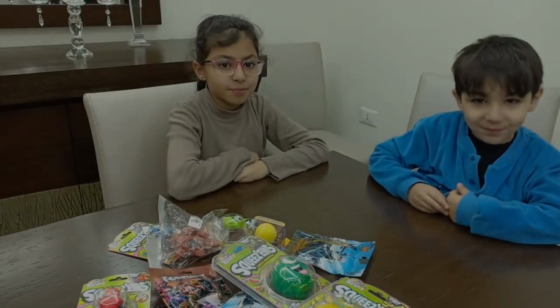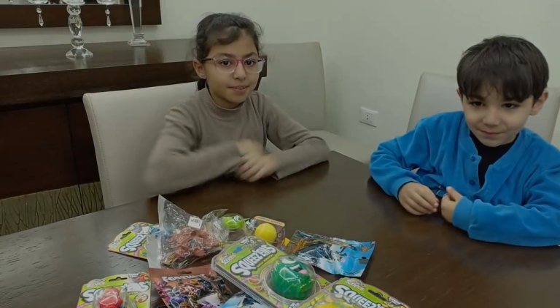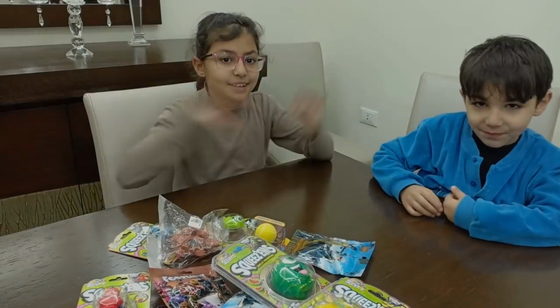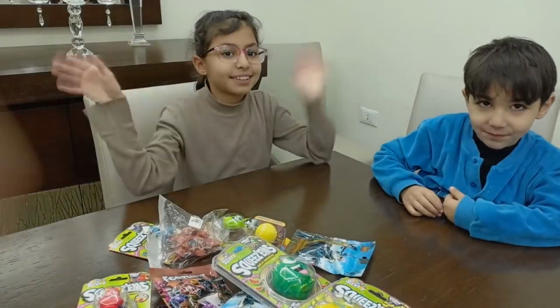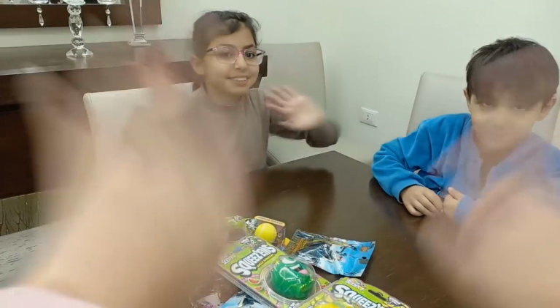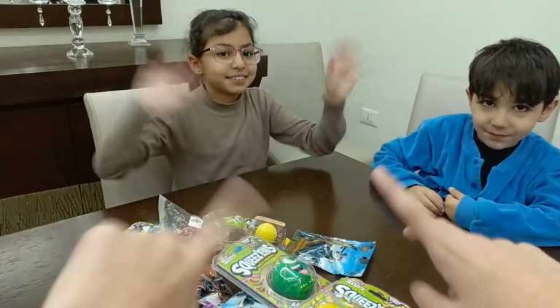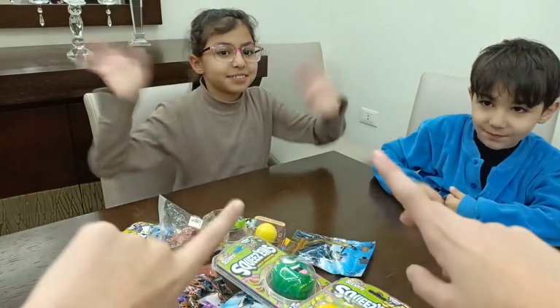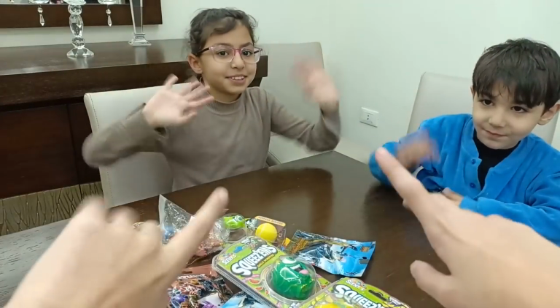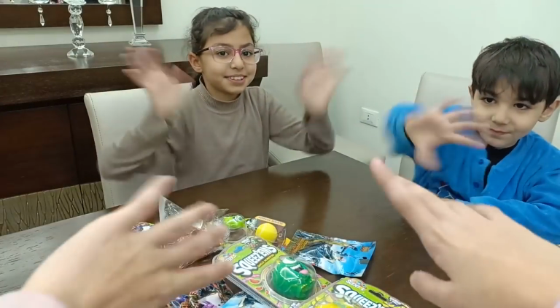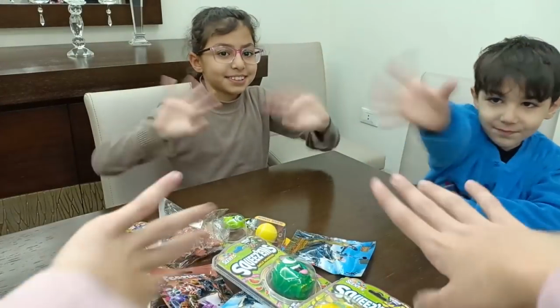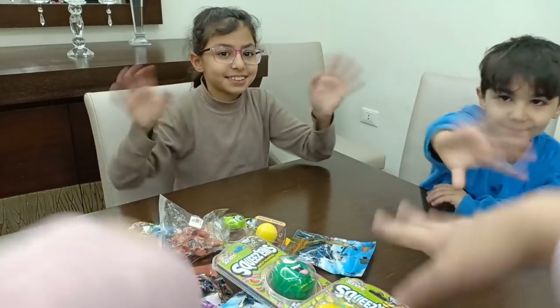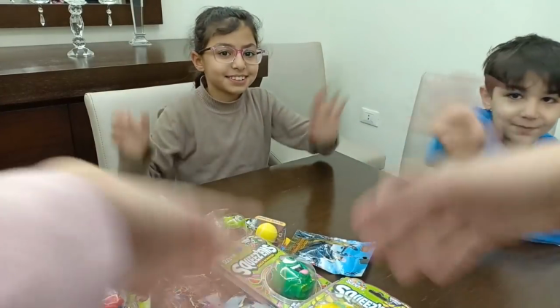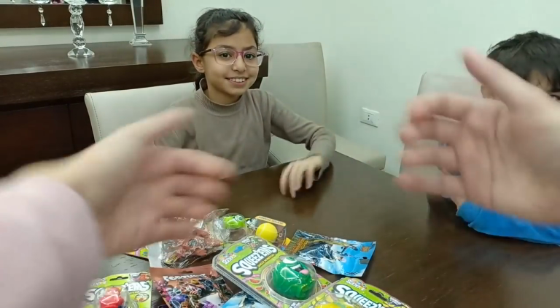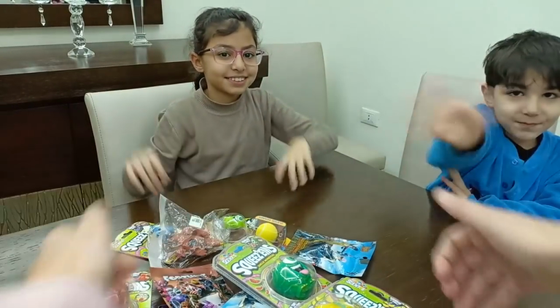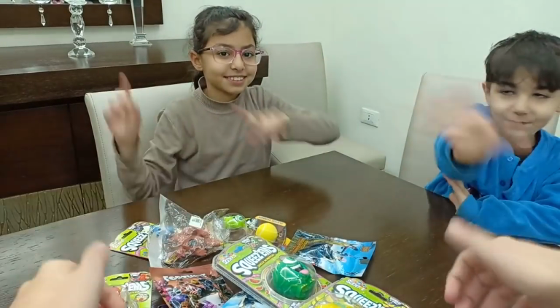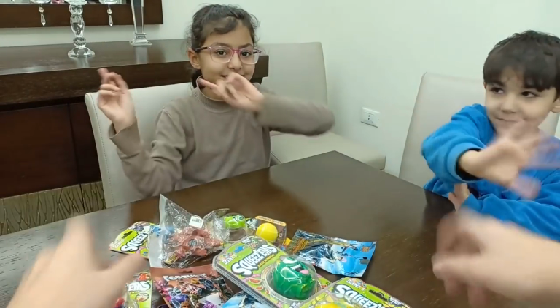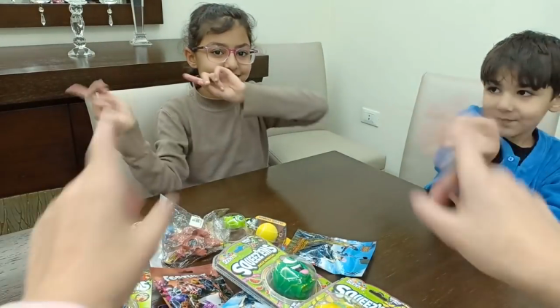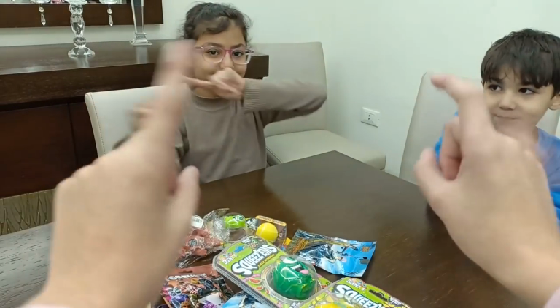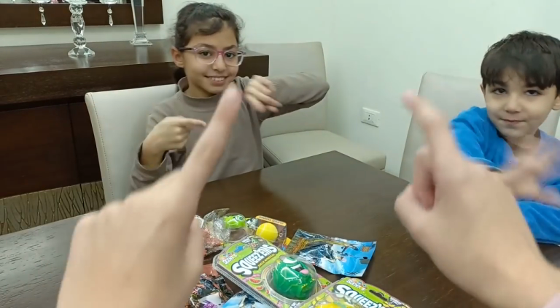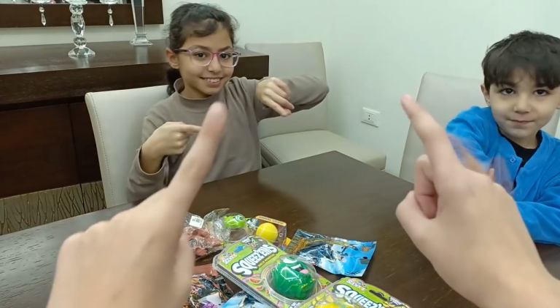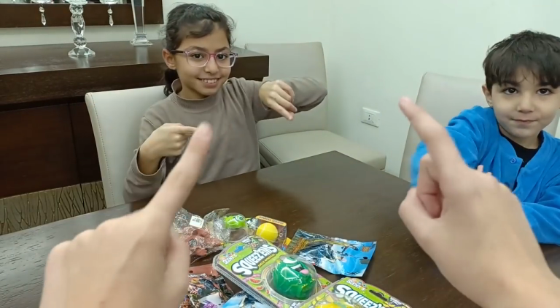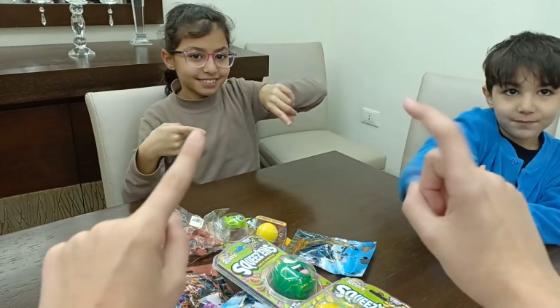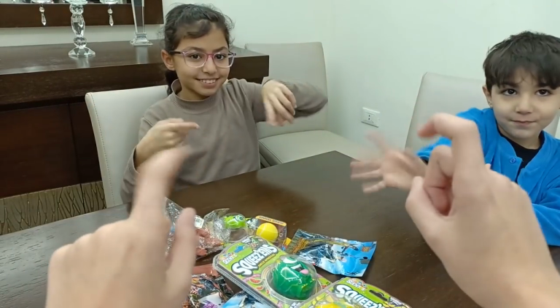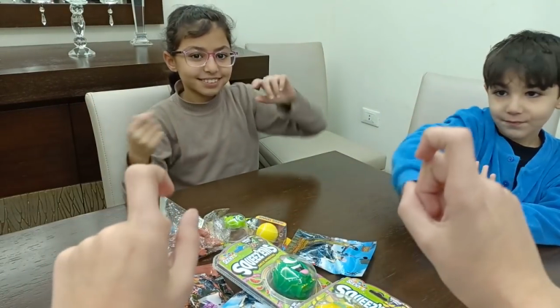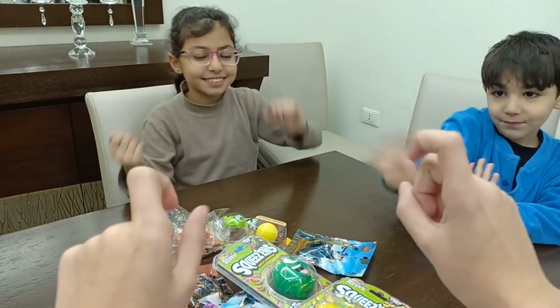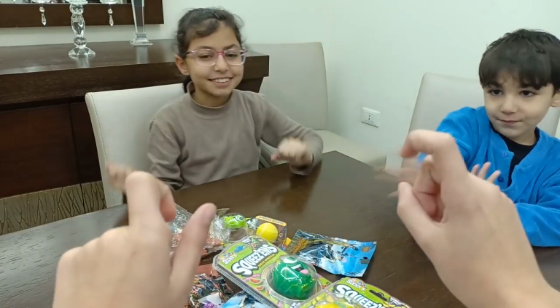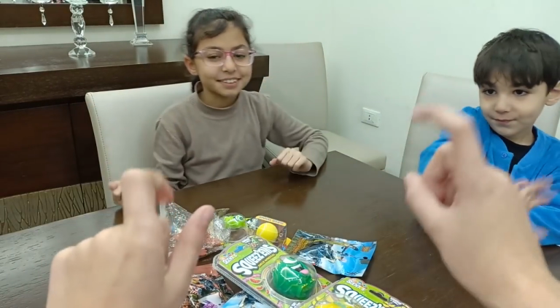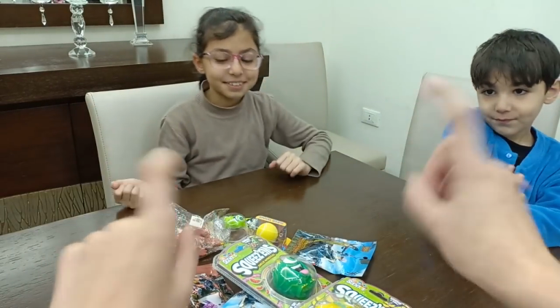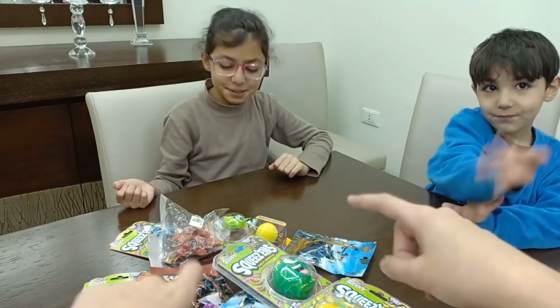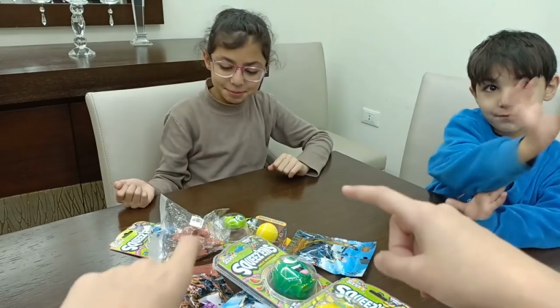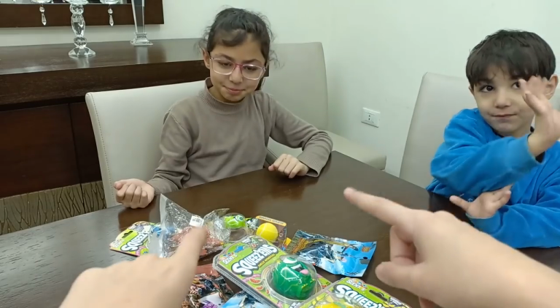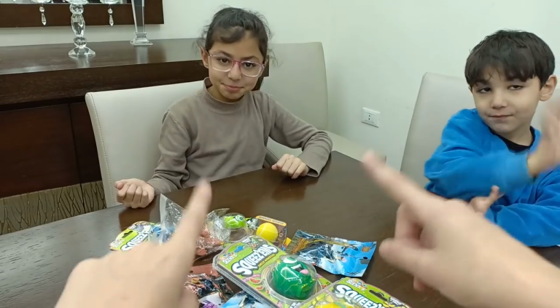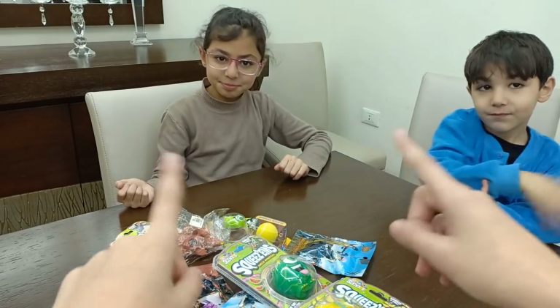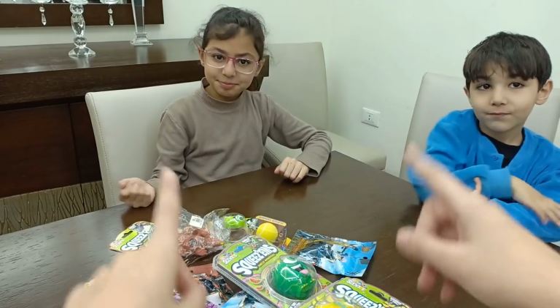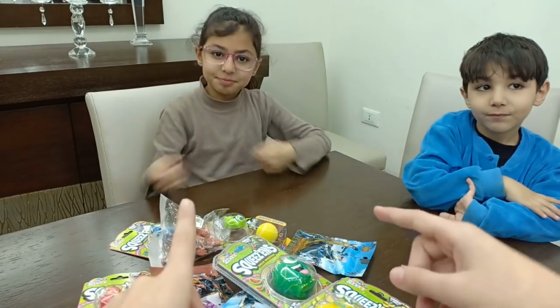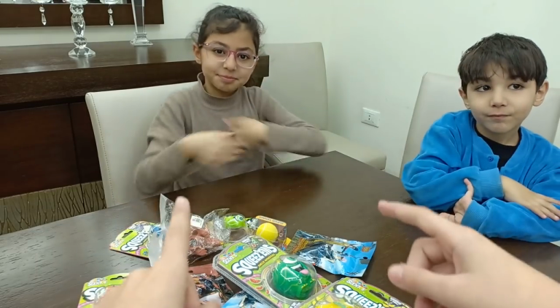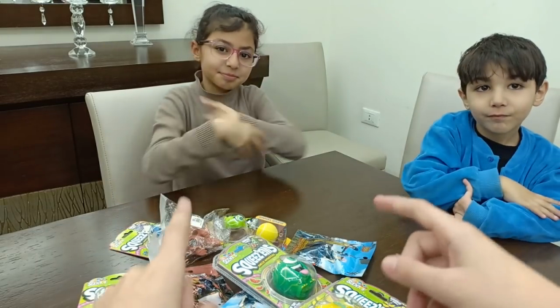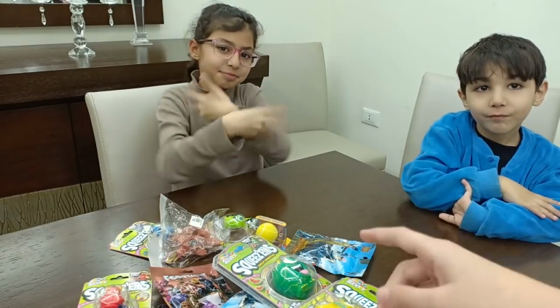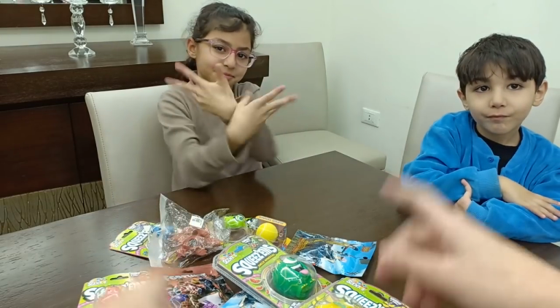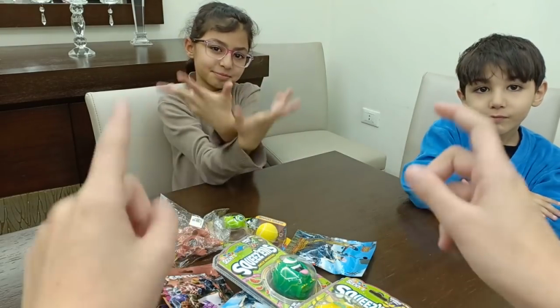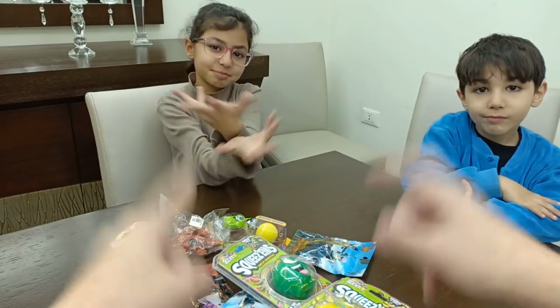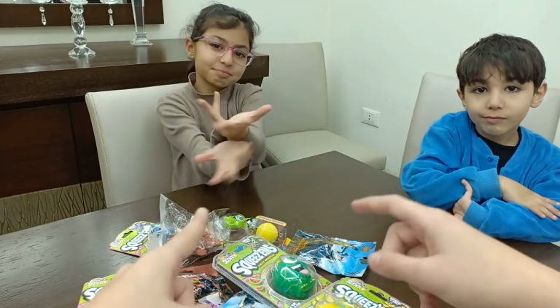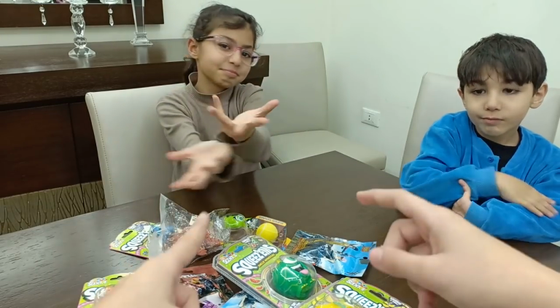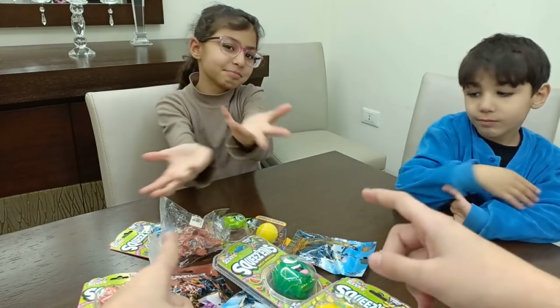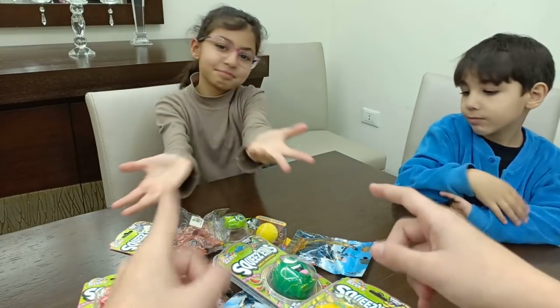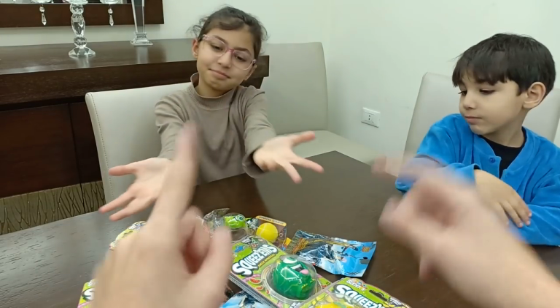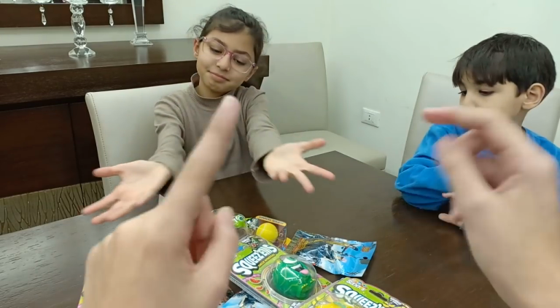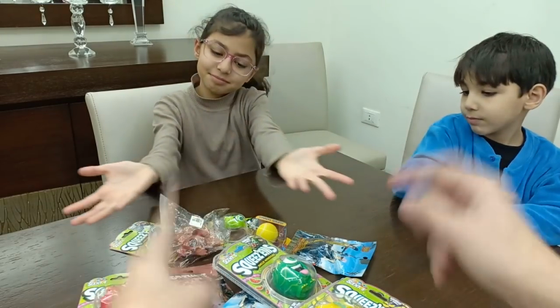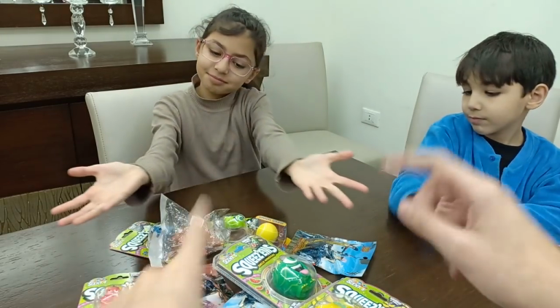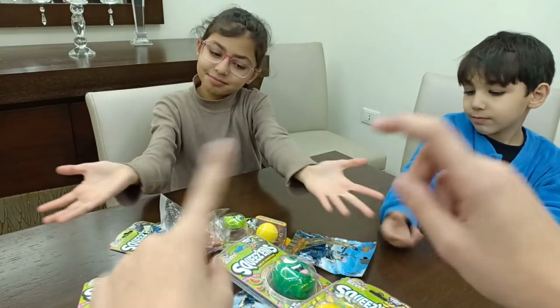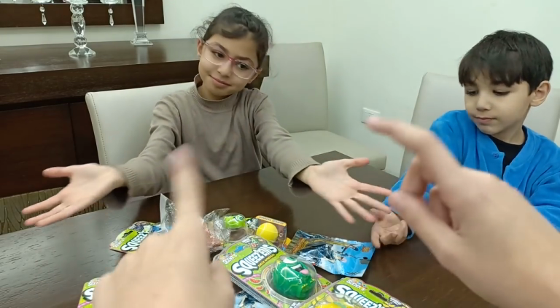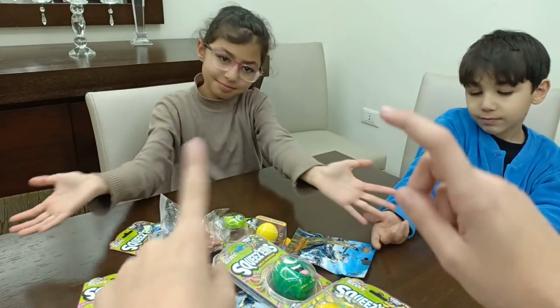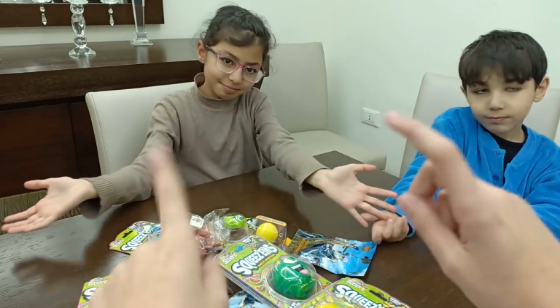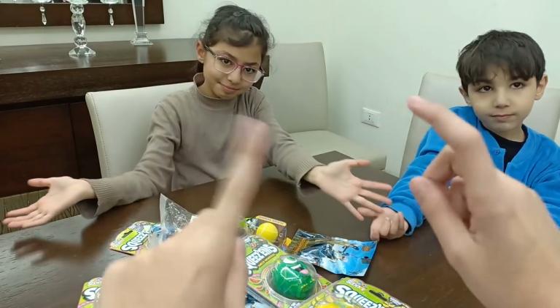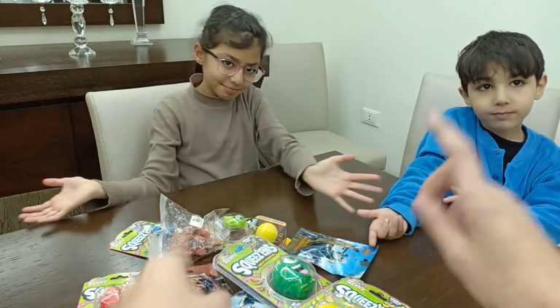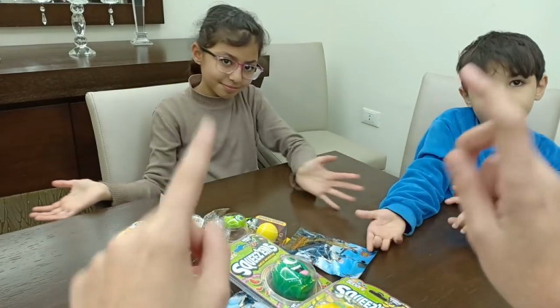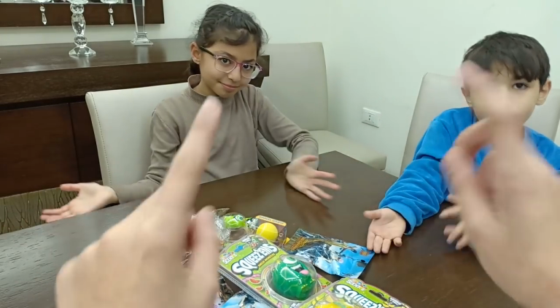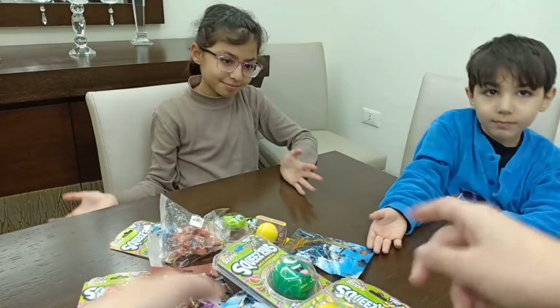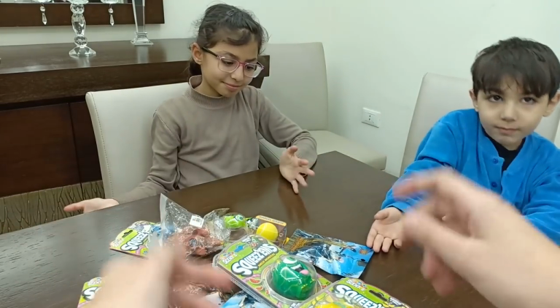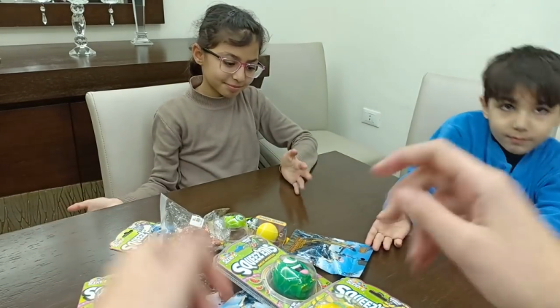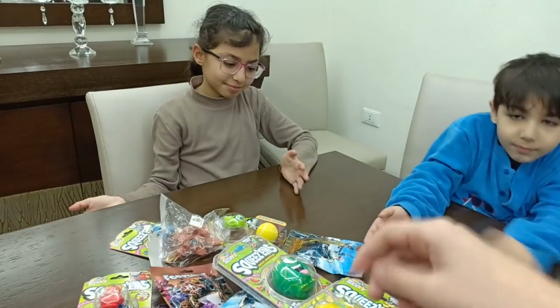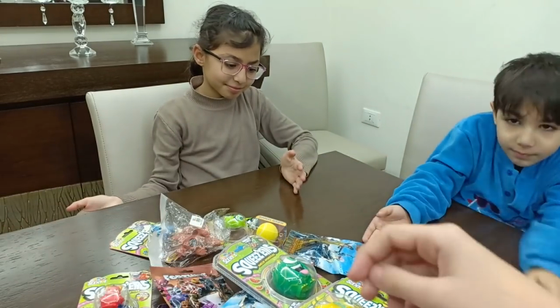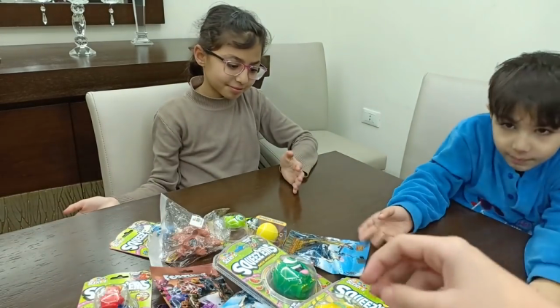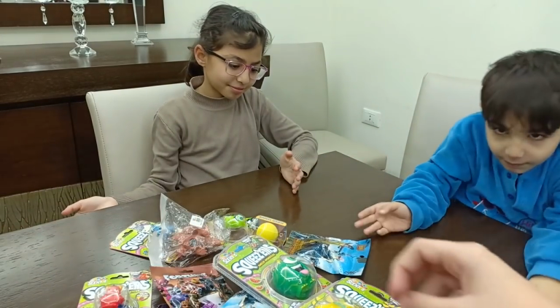Hey everyone, welcome back to our channel. Today we are going to open more toys. Let's get started.